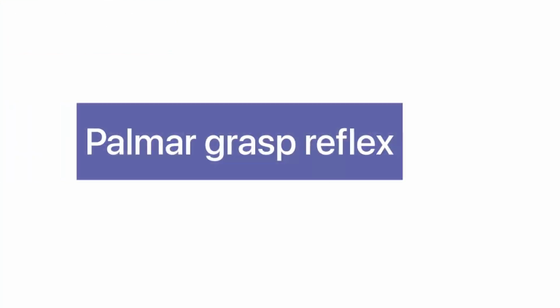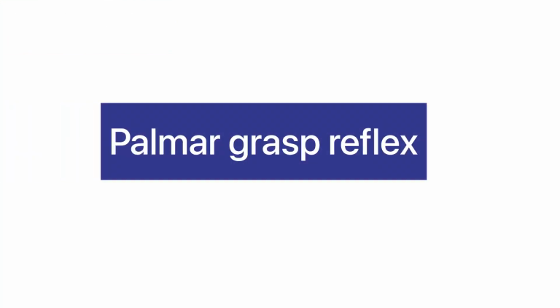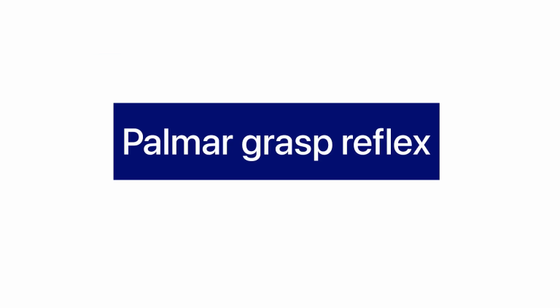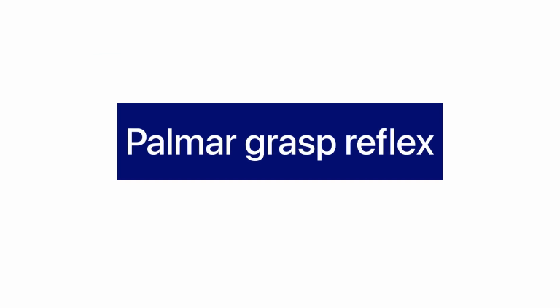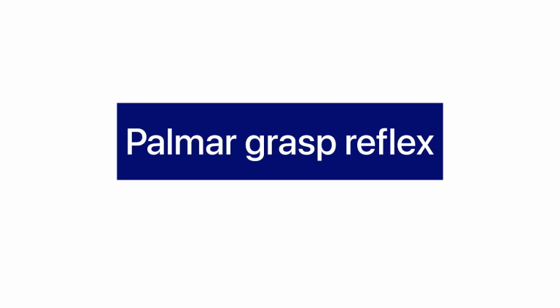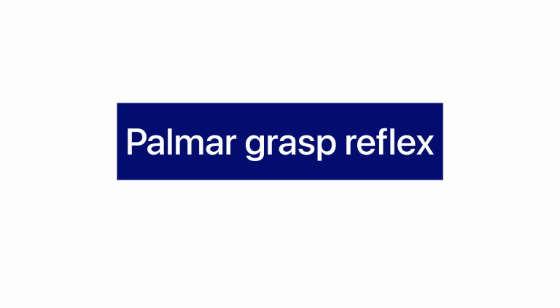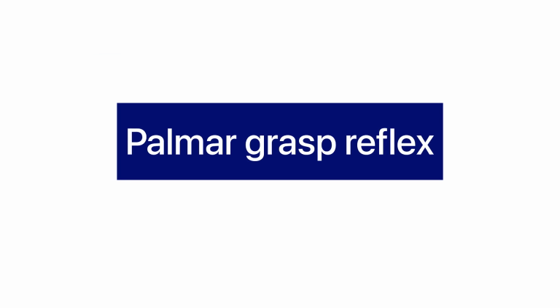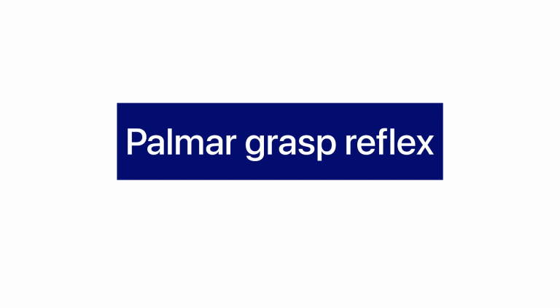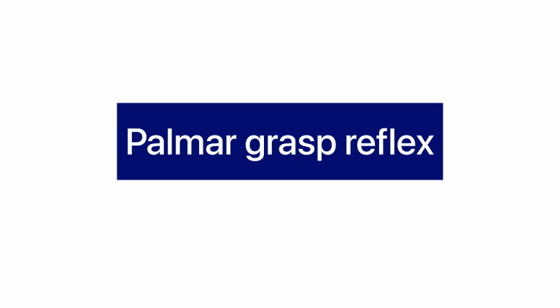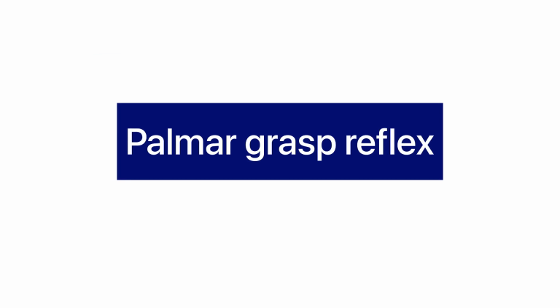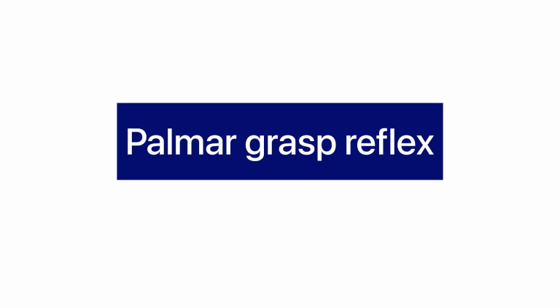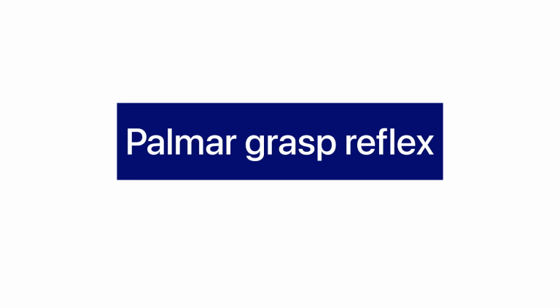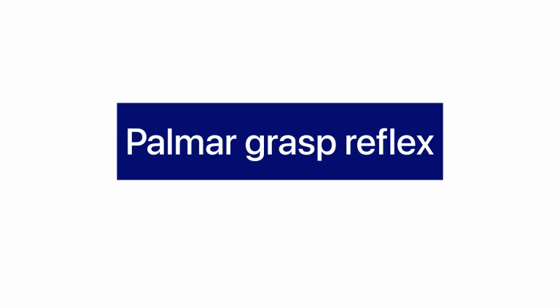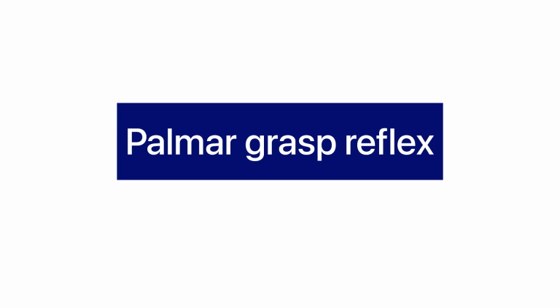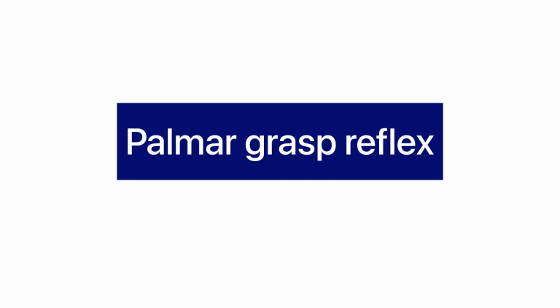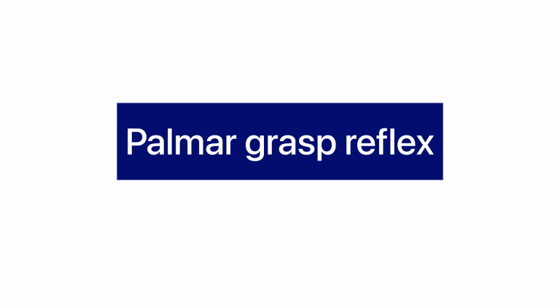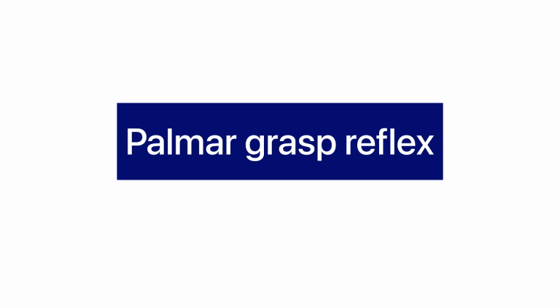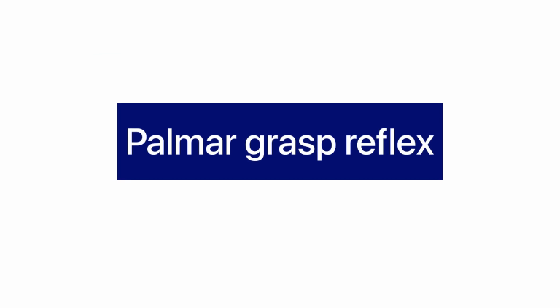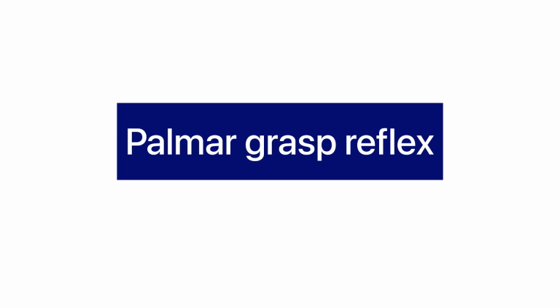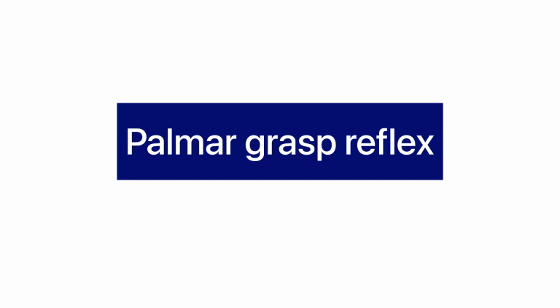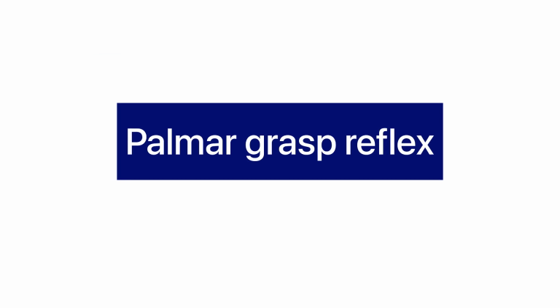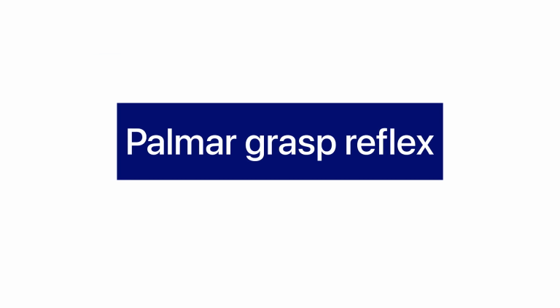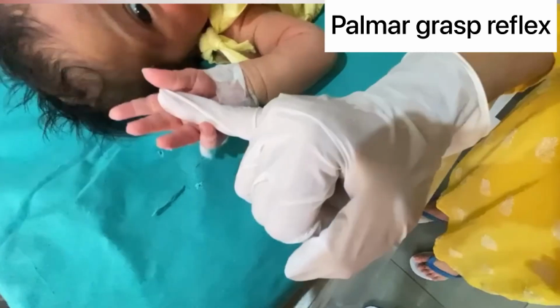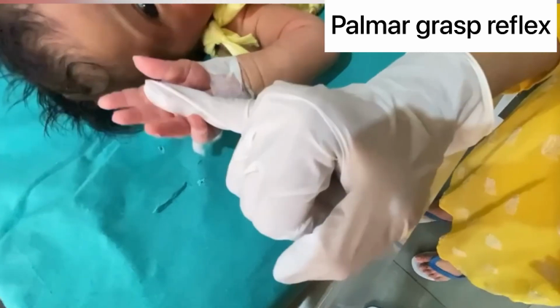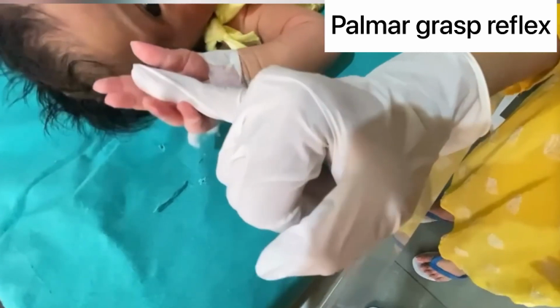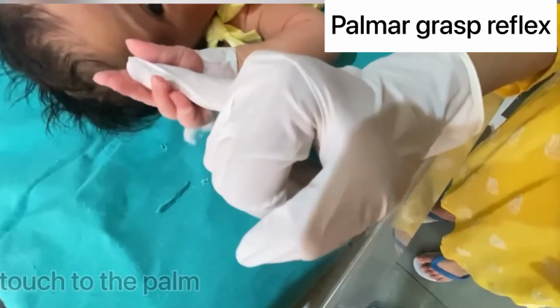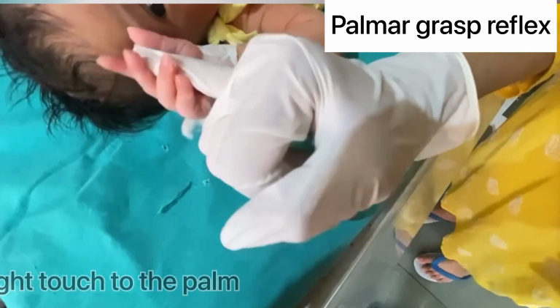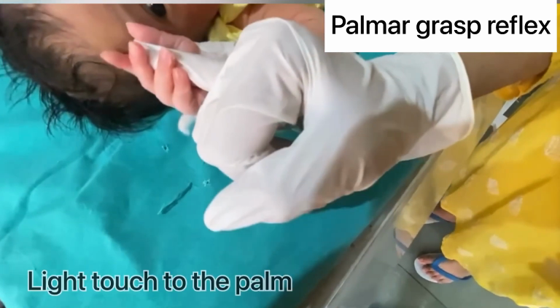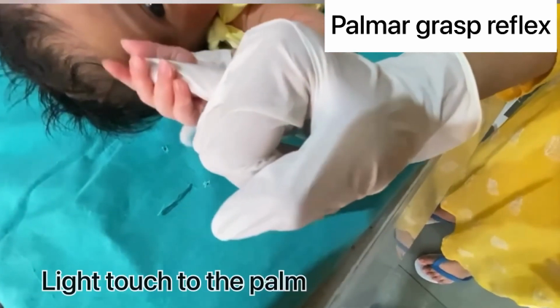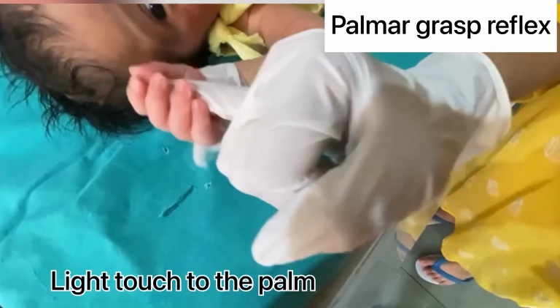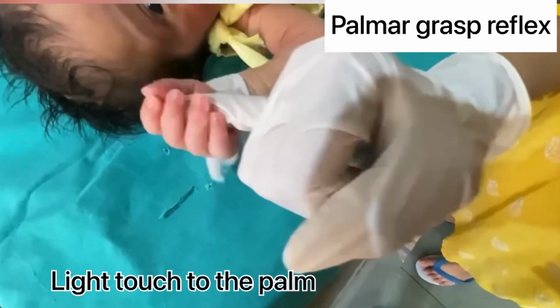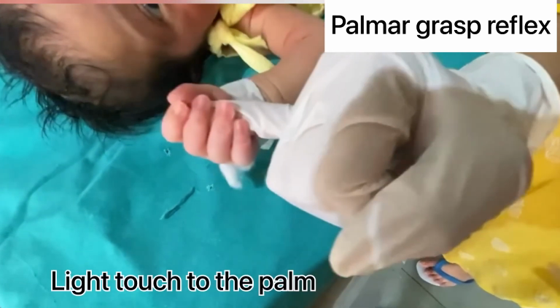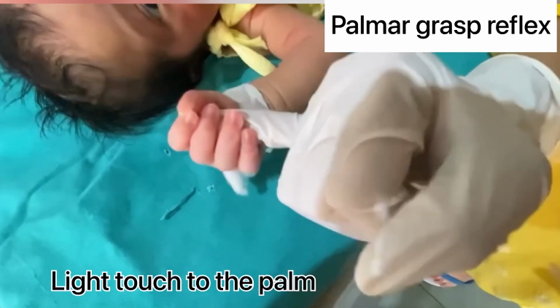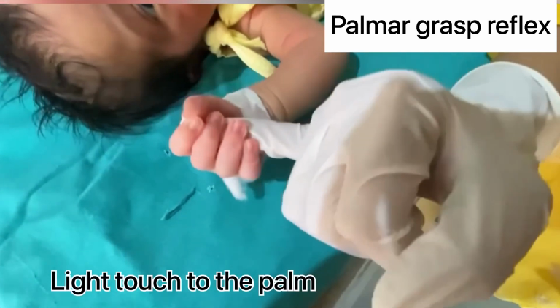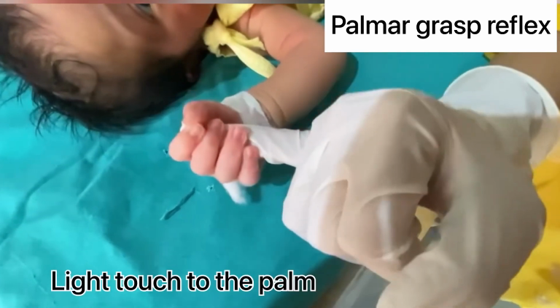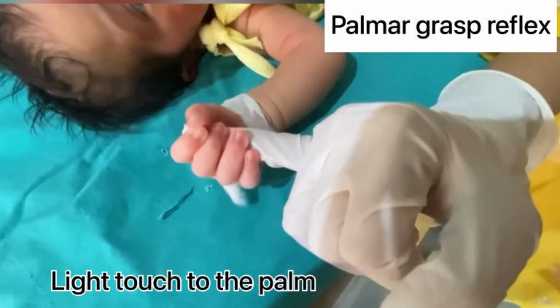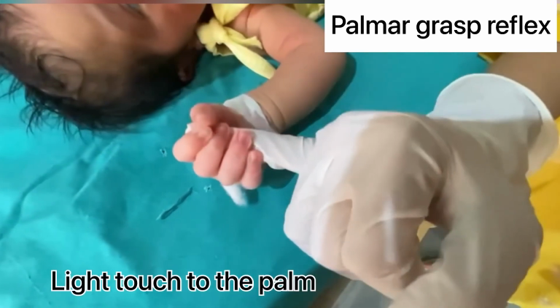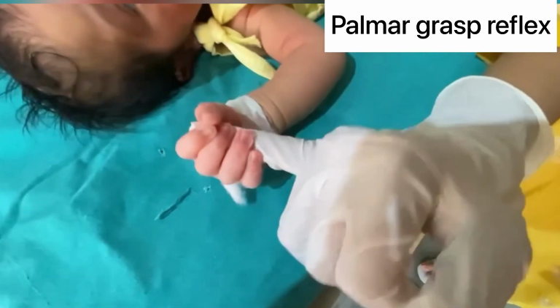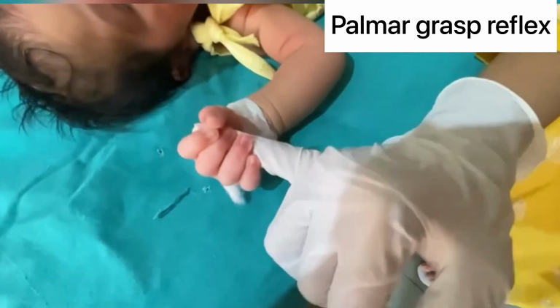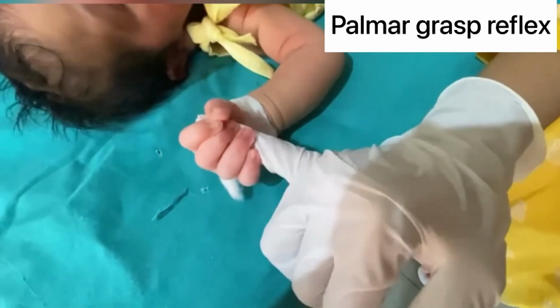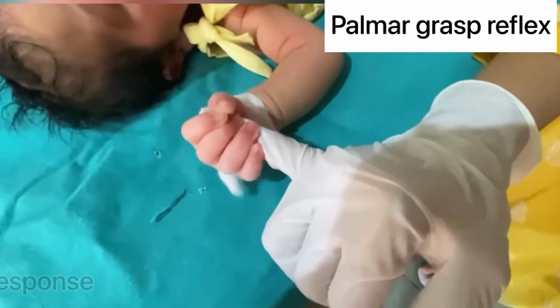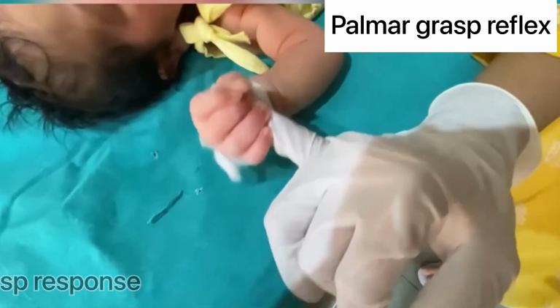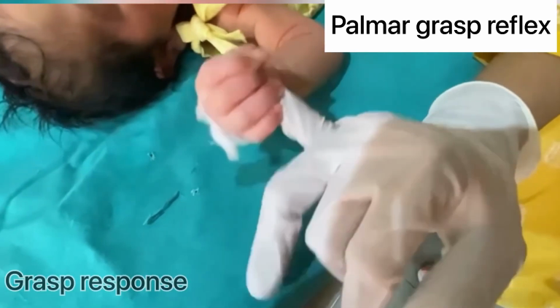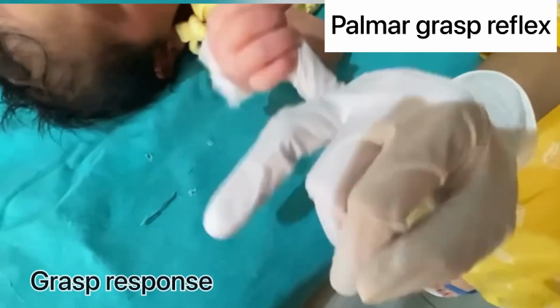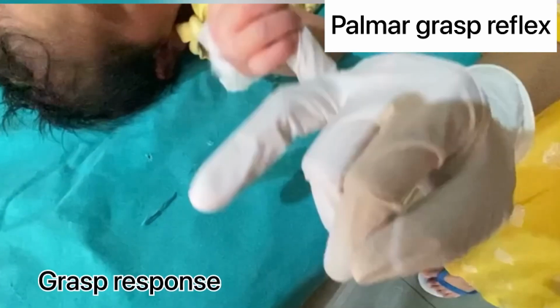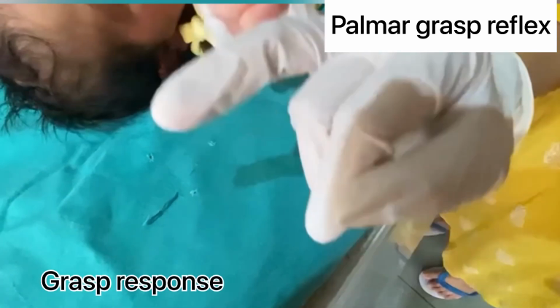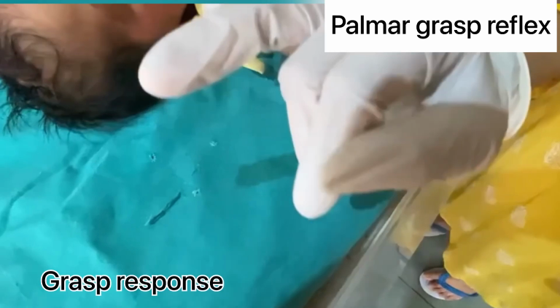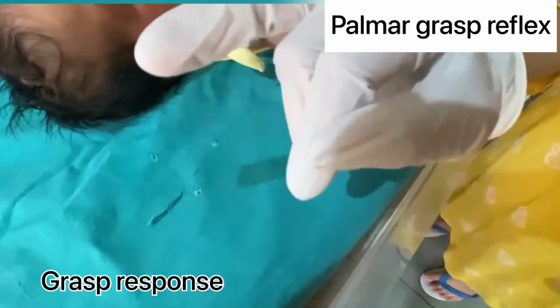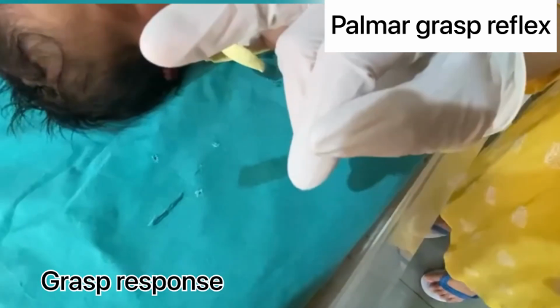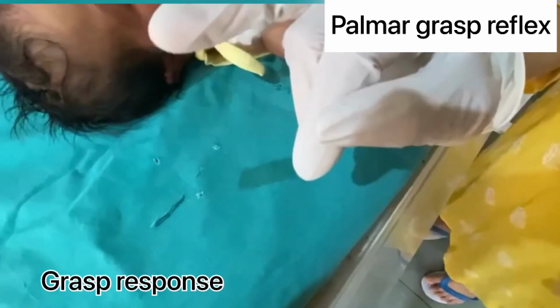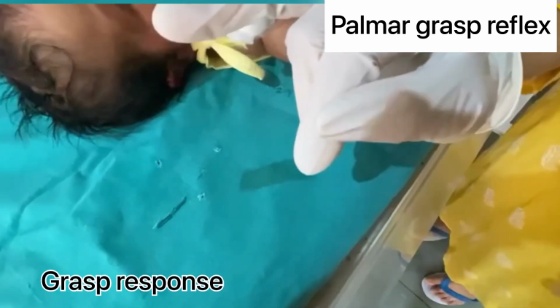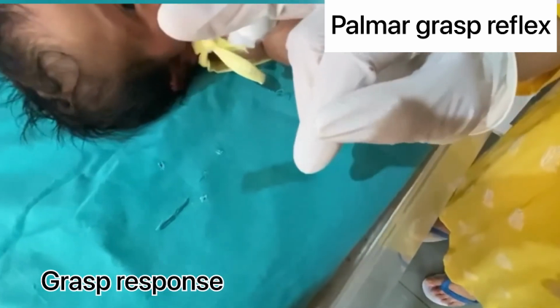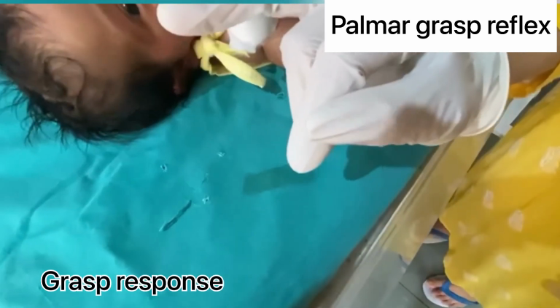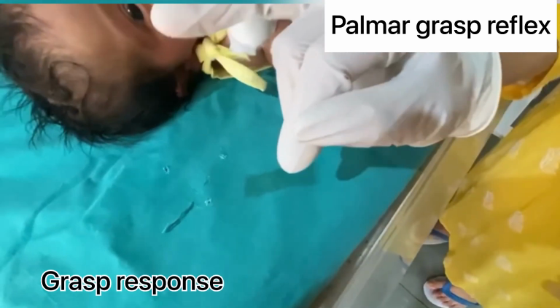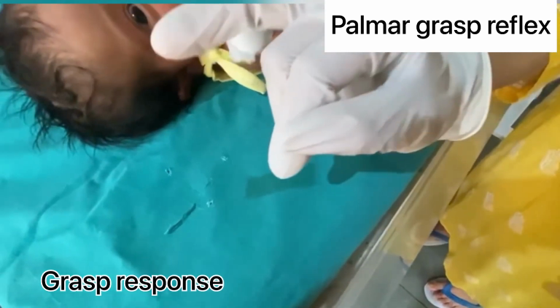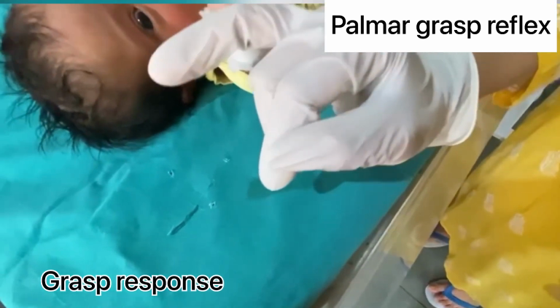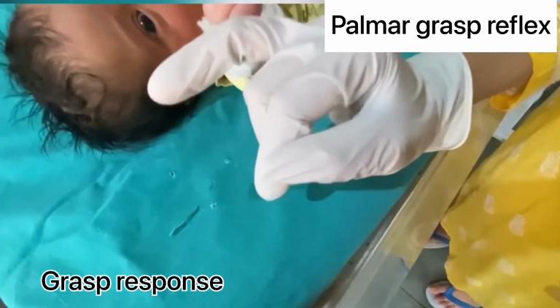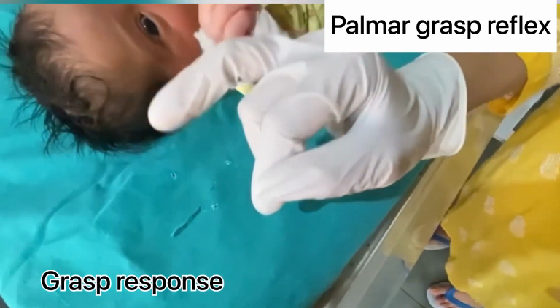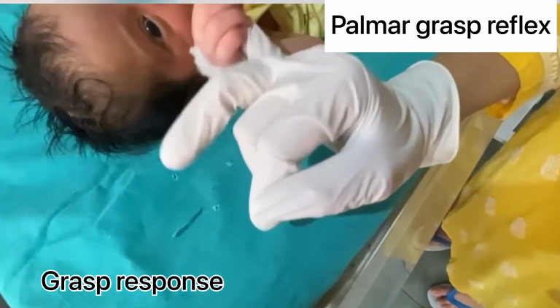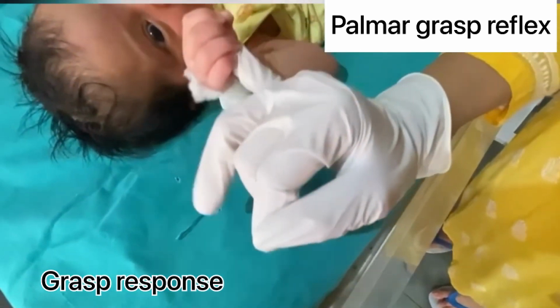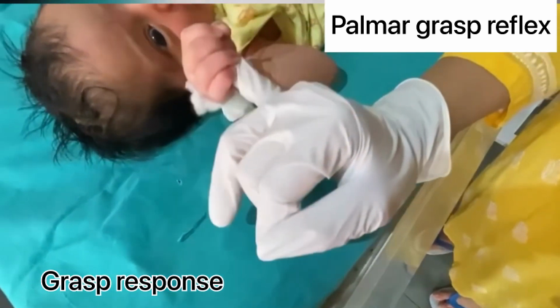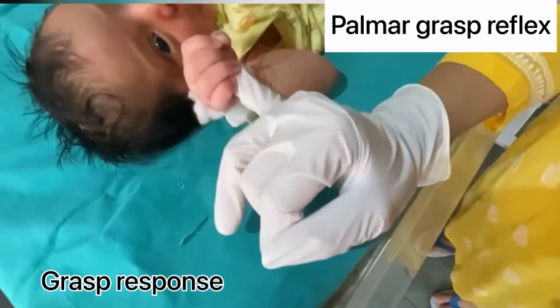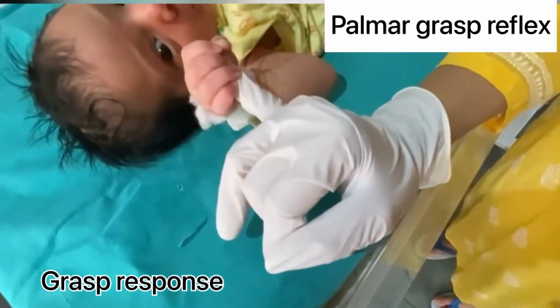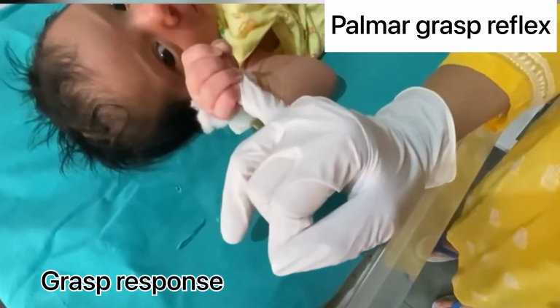Palm or grasp reflex: slightly touch the palm of the baby and look for a grasp response.